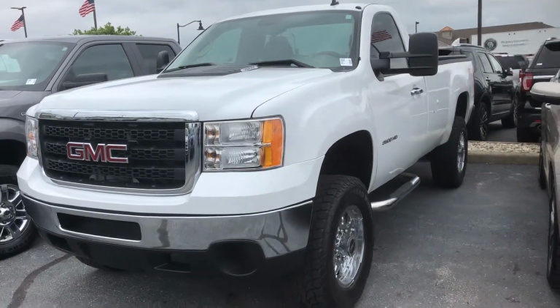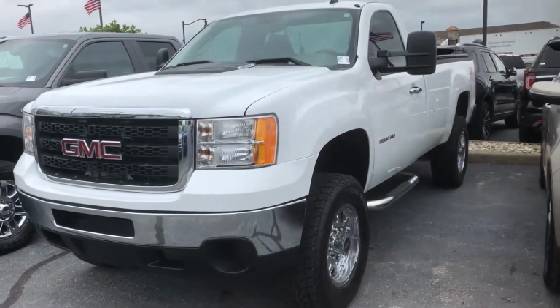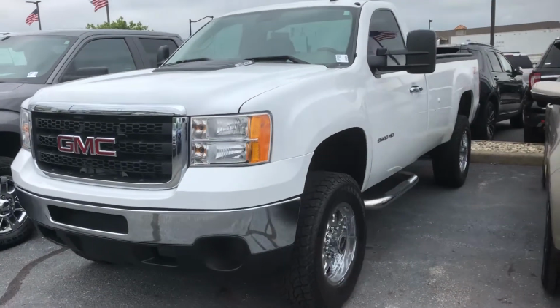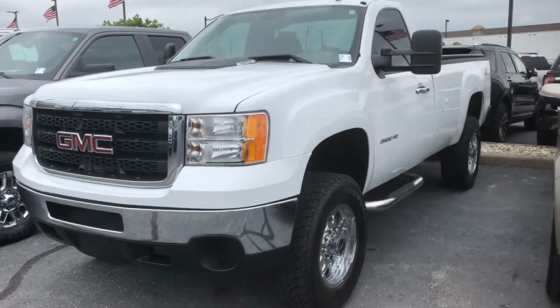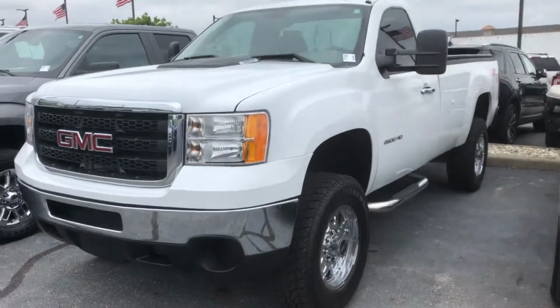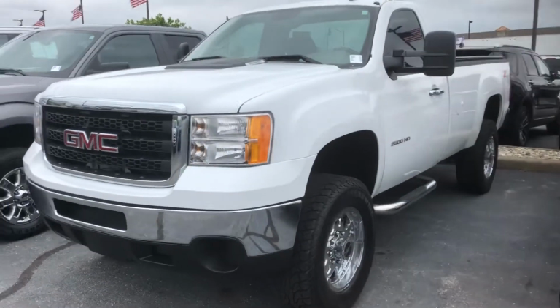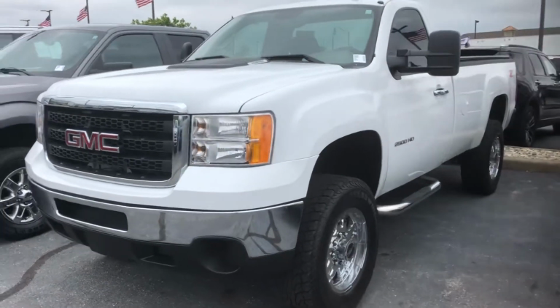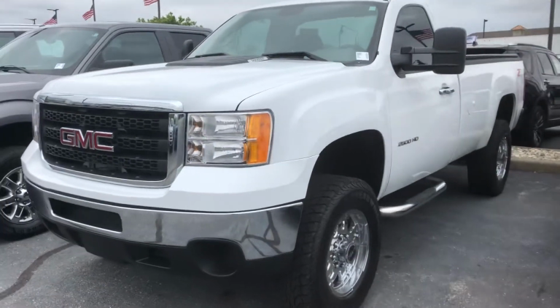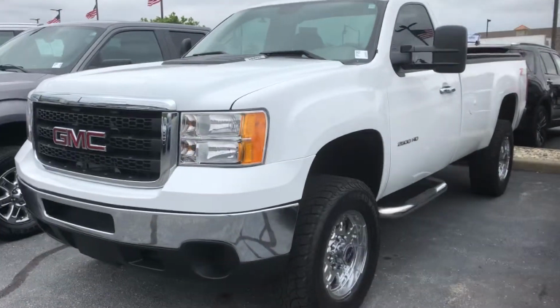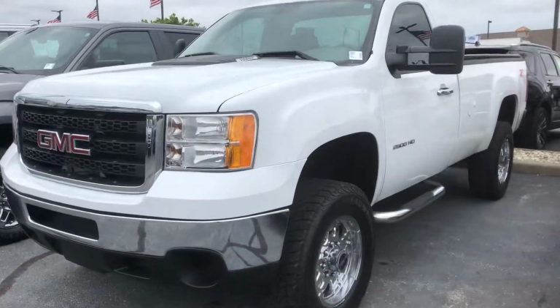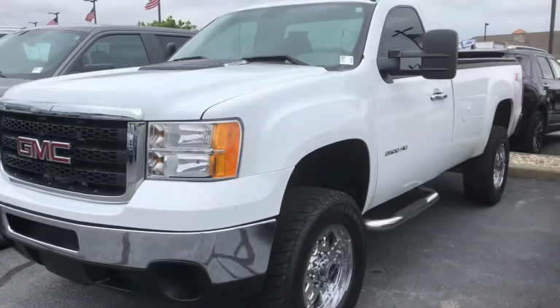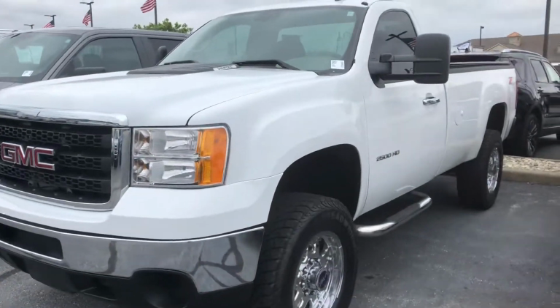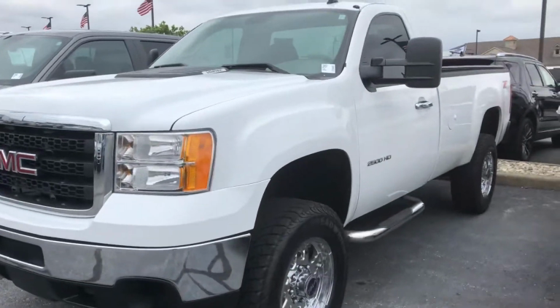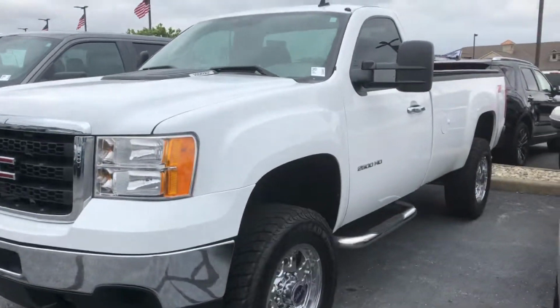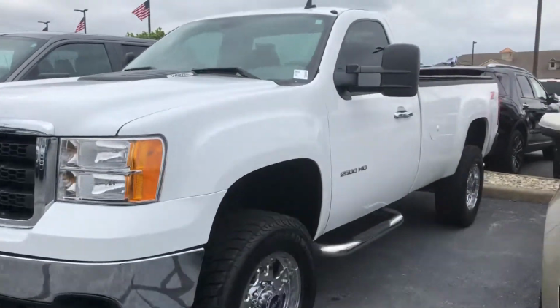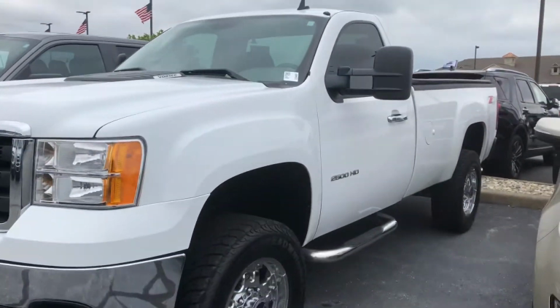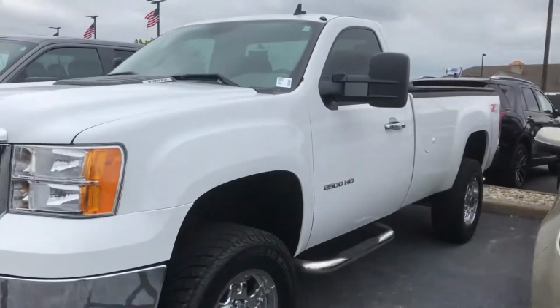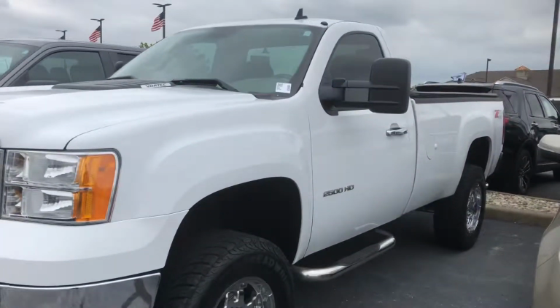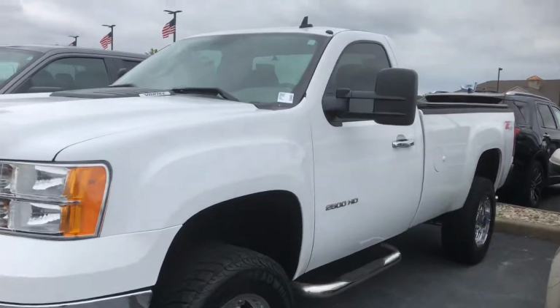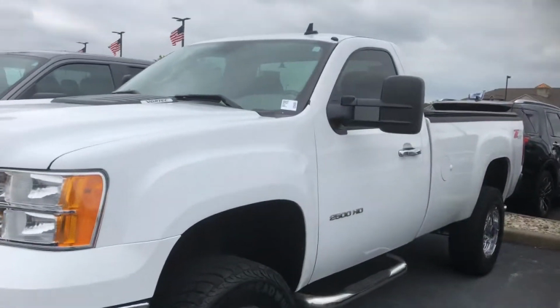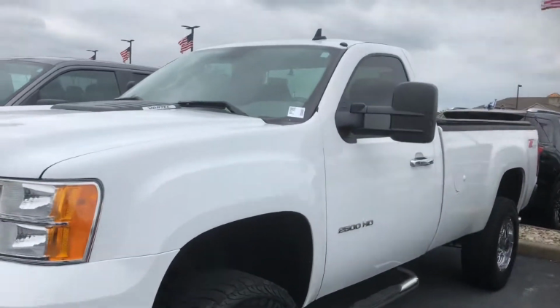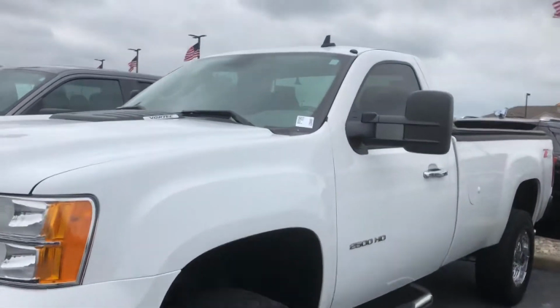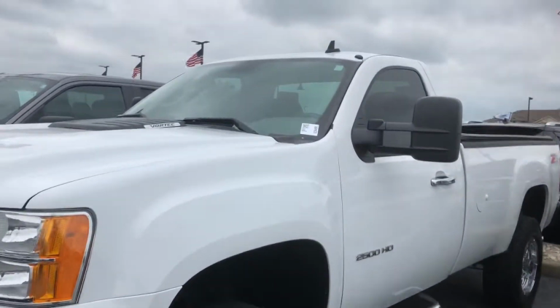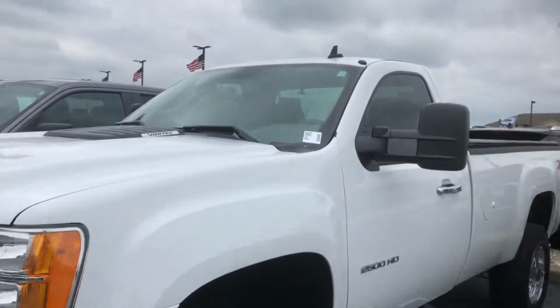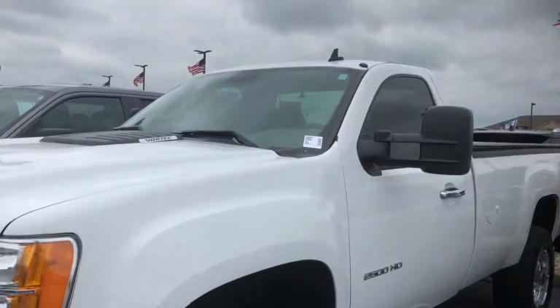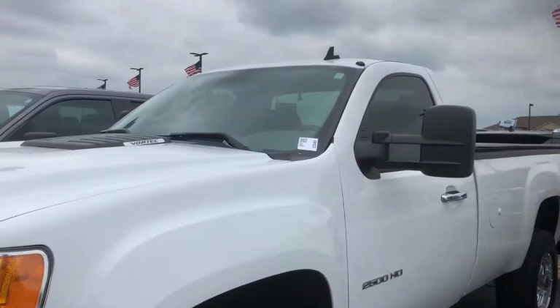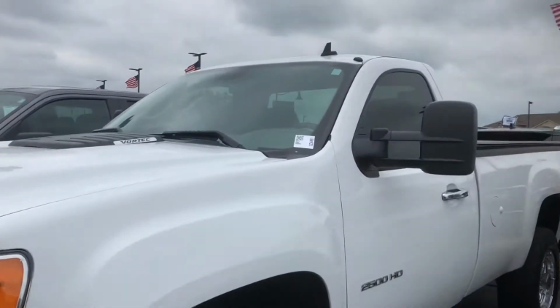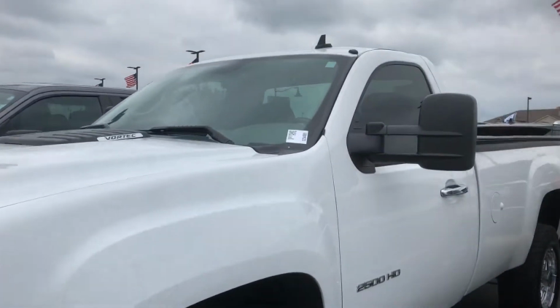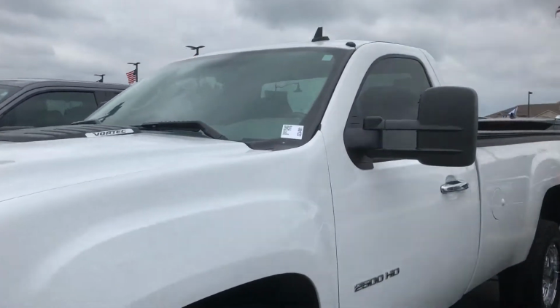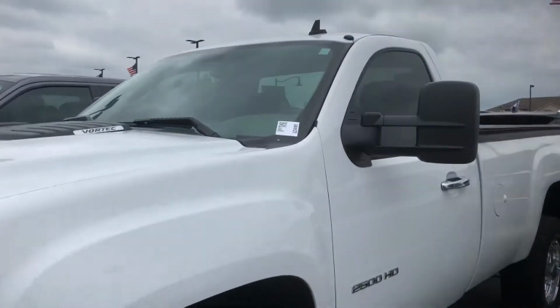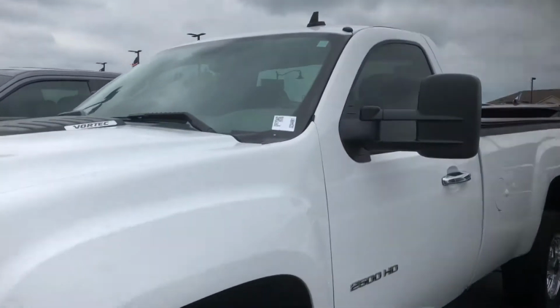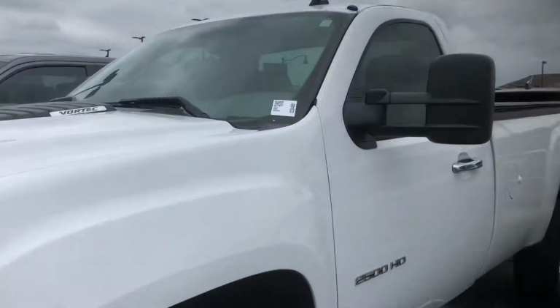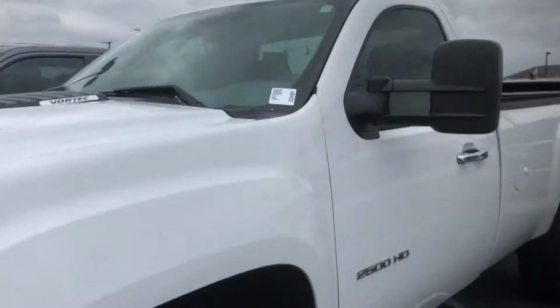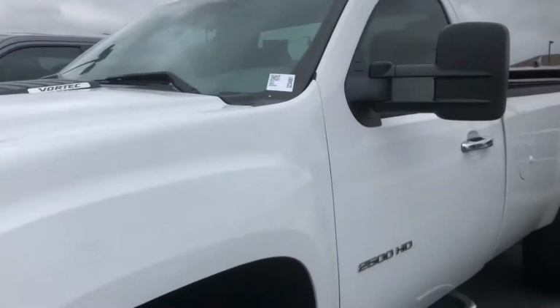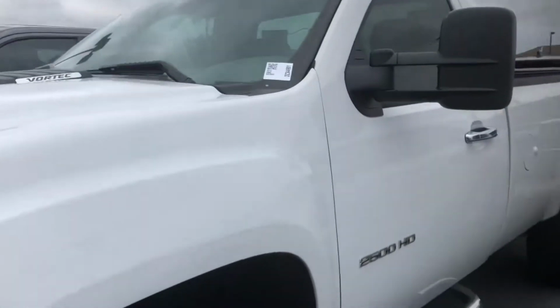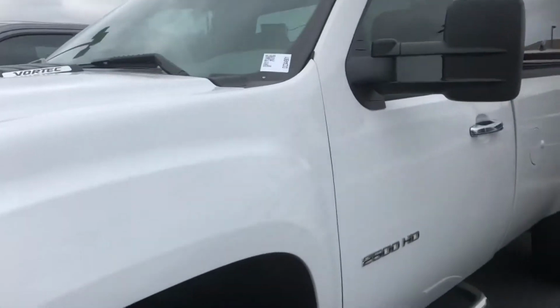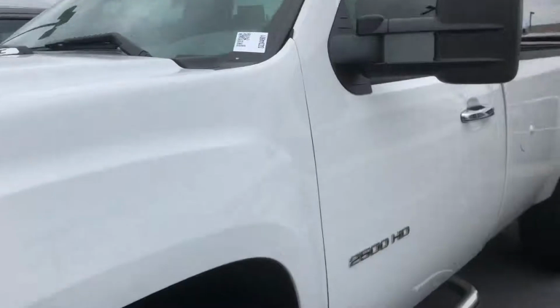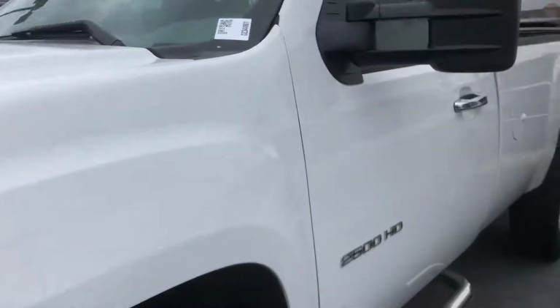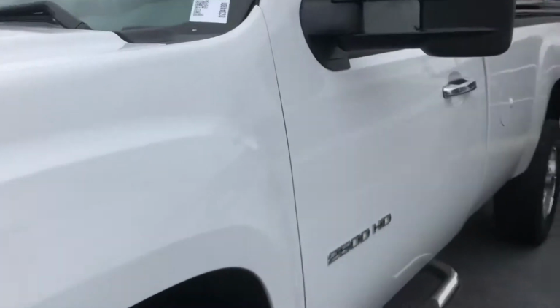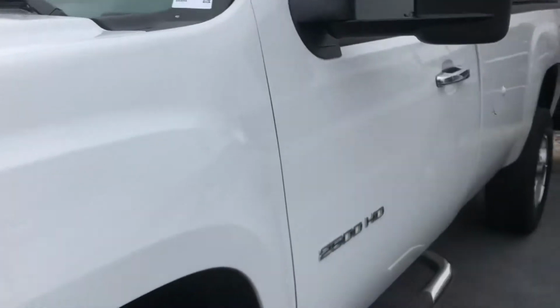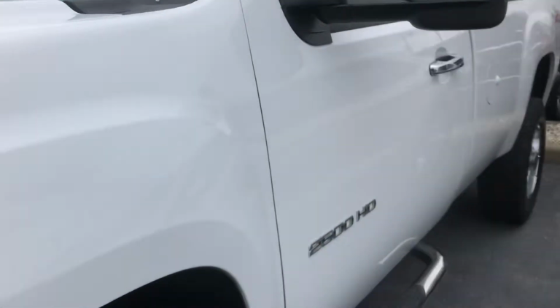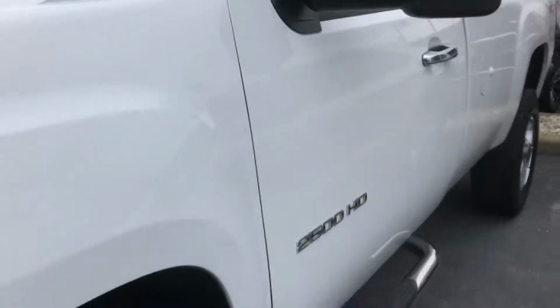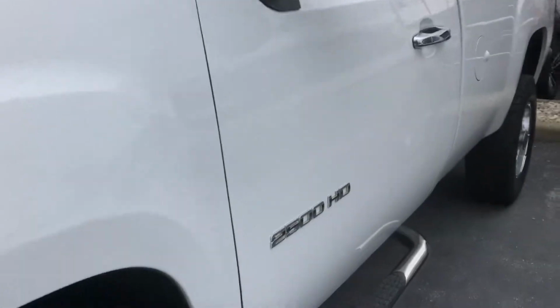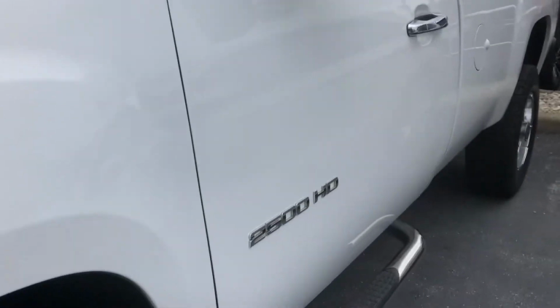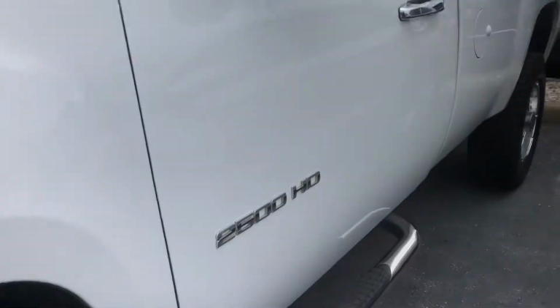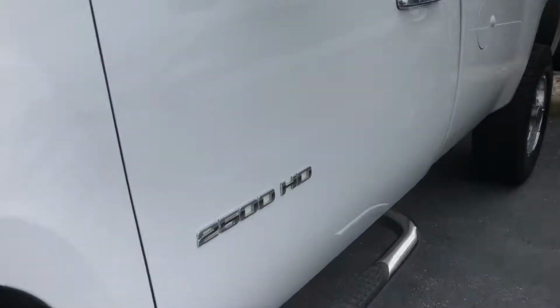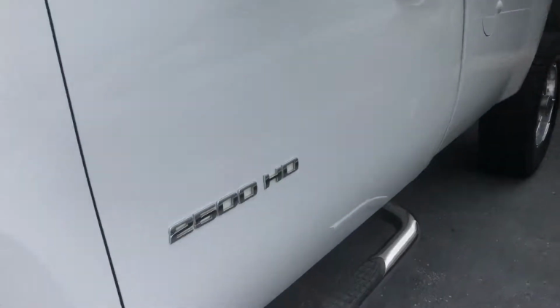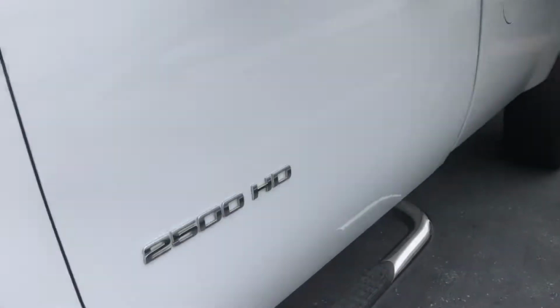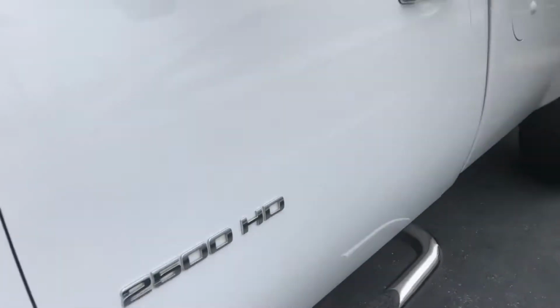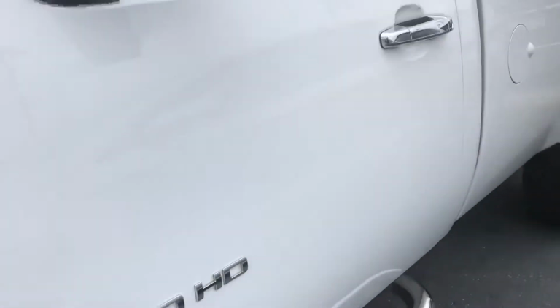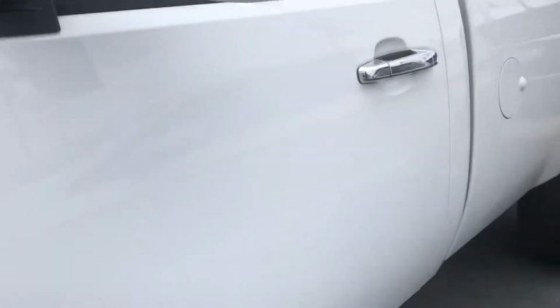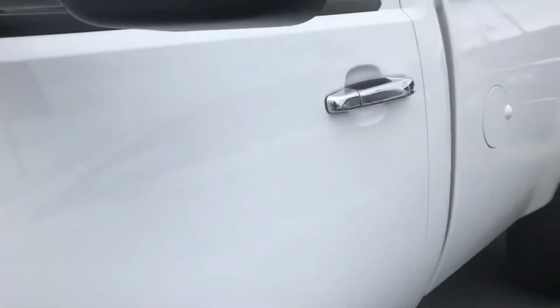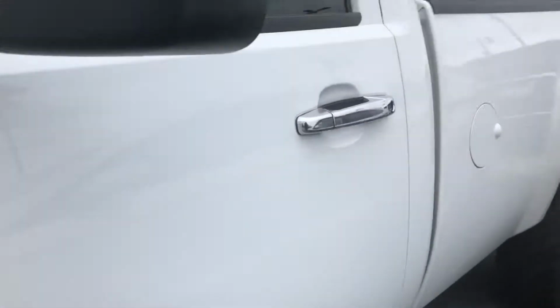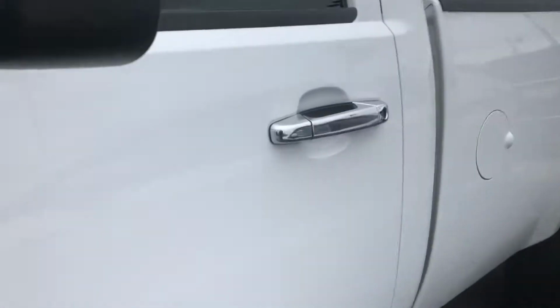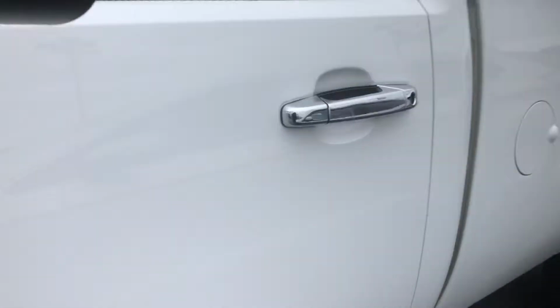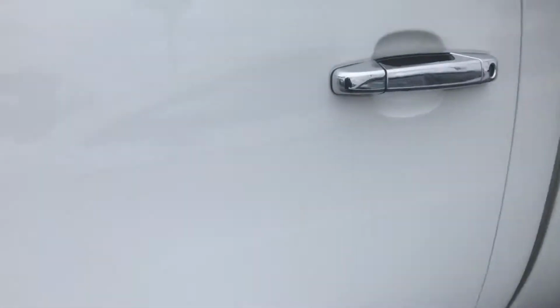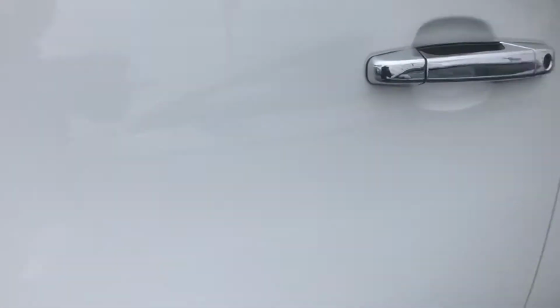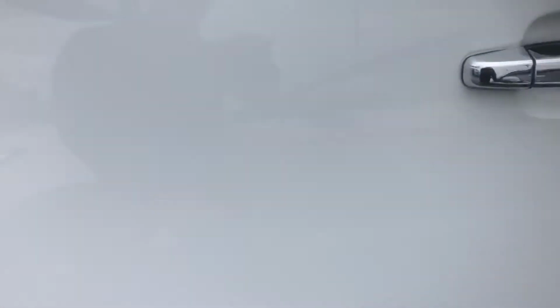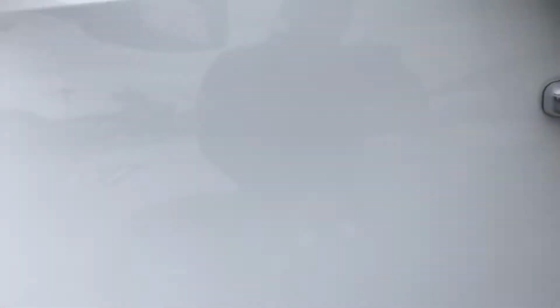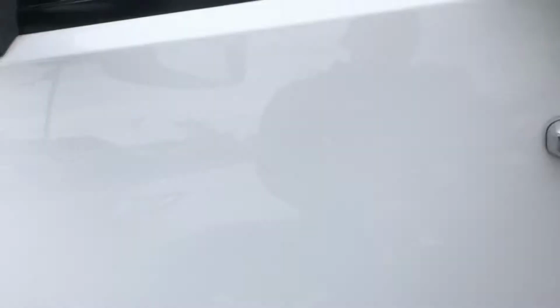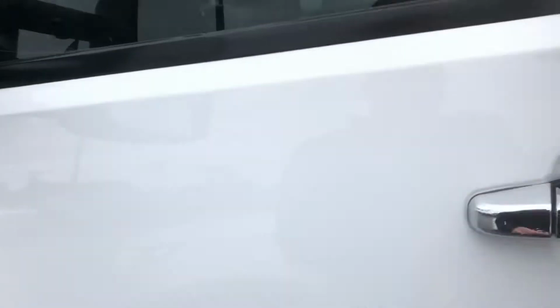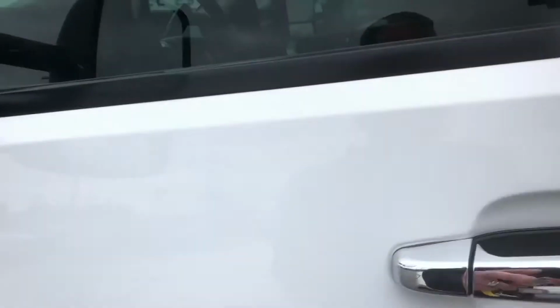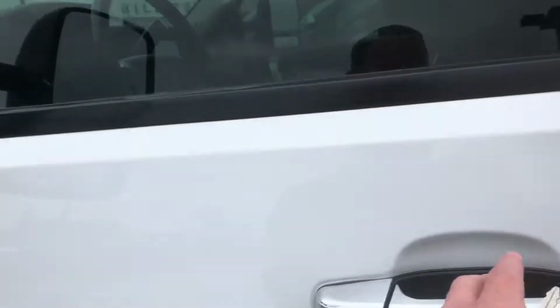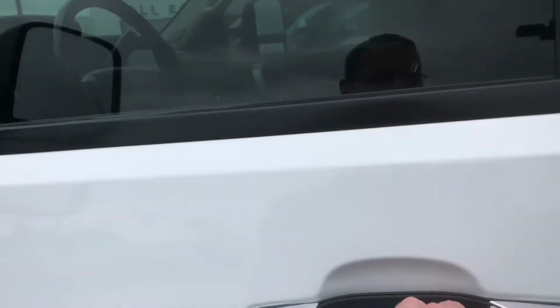Hi, this is Steve Meakin with Bill S's Ford. This is the 2013 GMC Sierra 2500 HD.